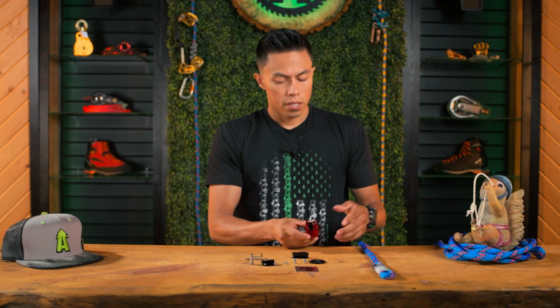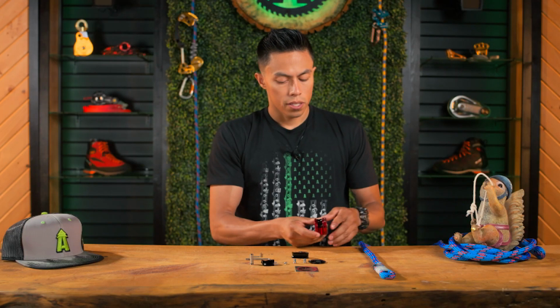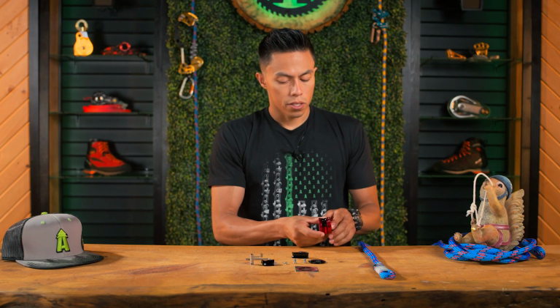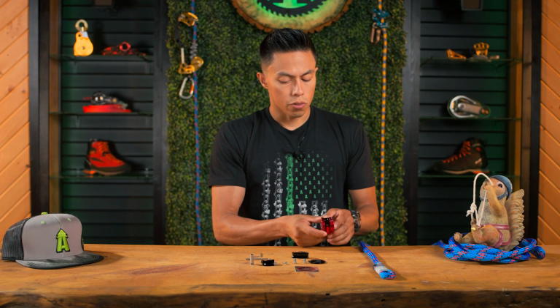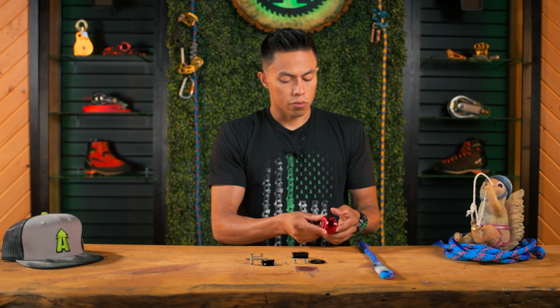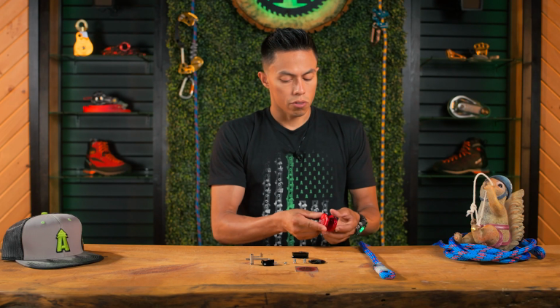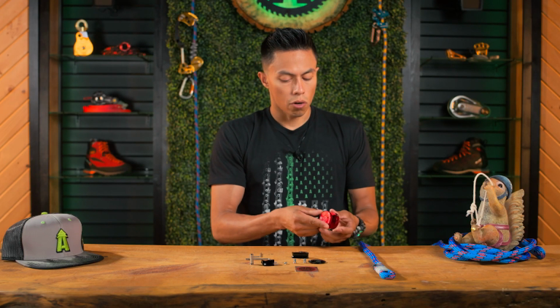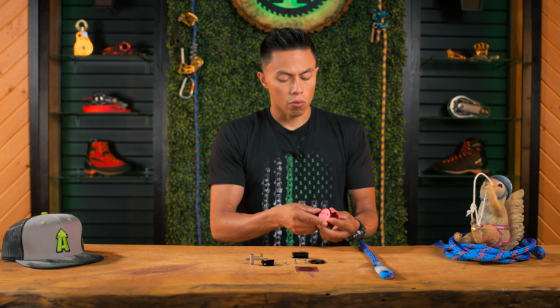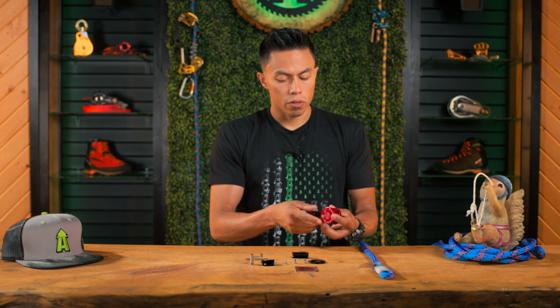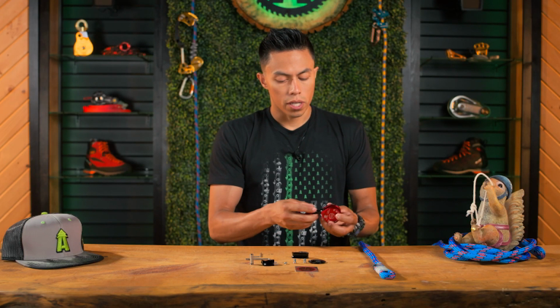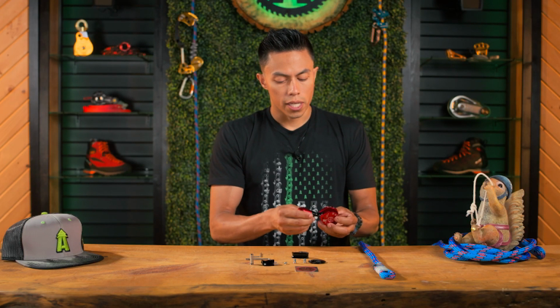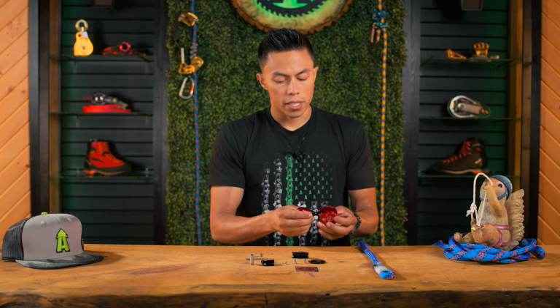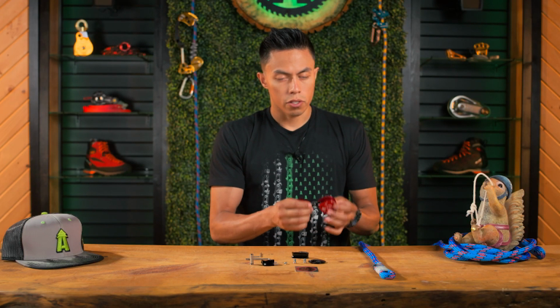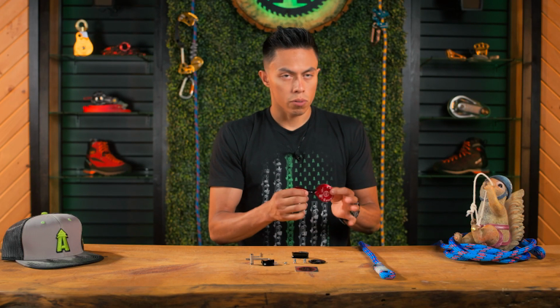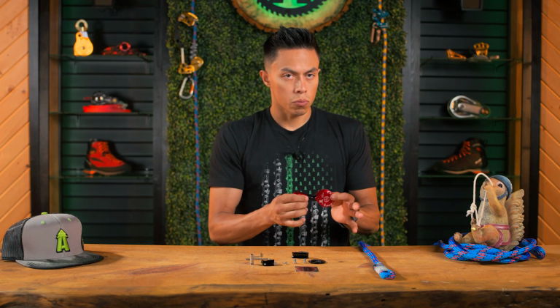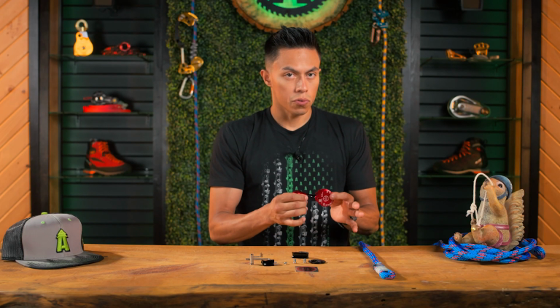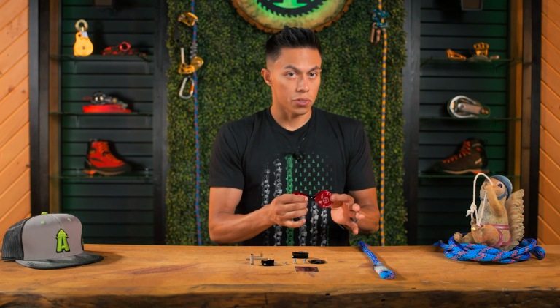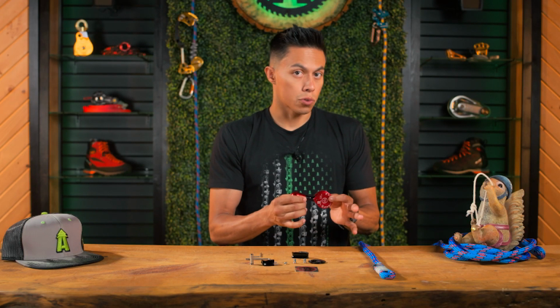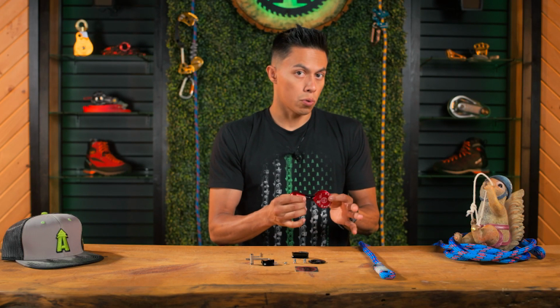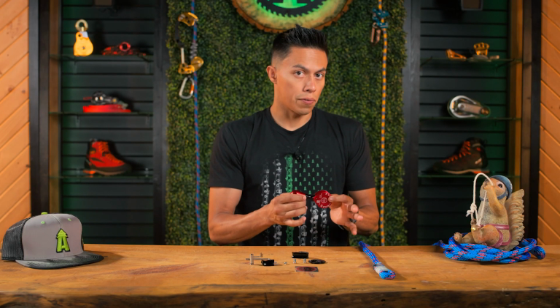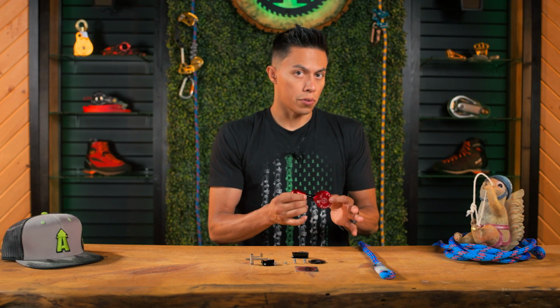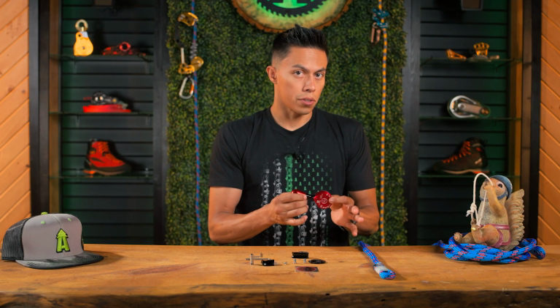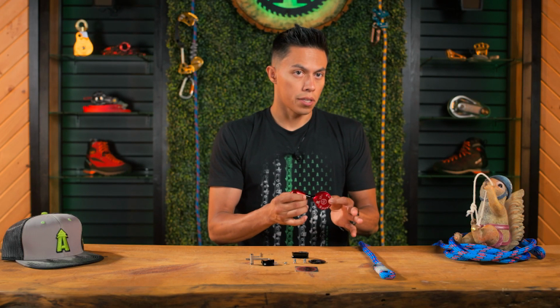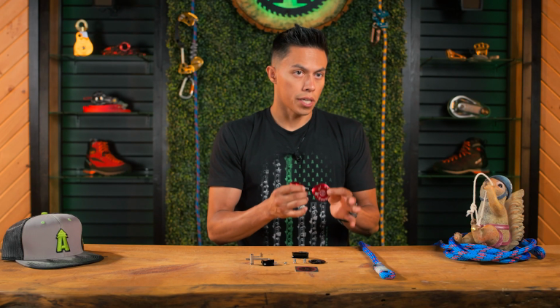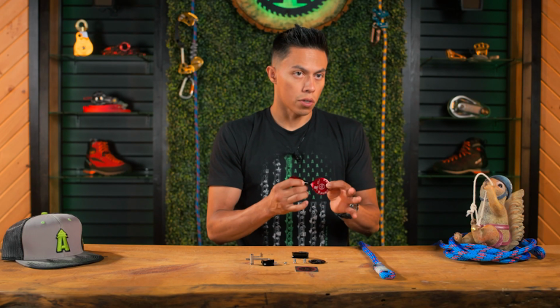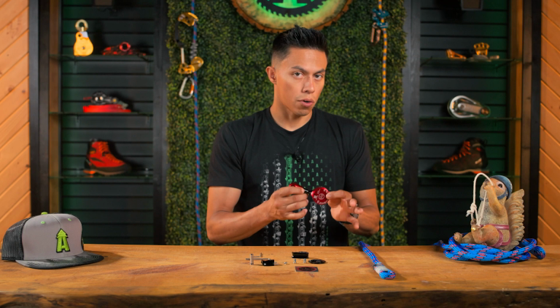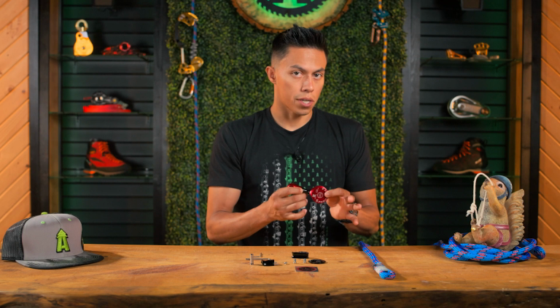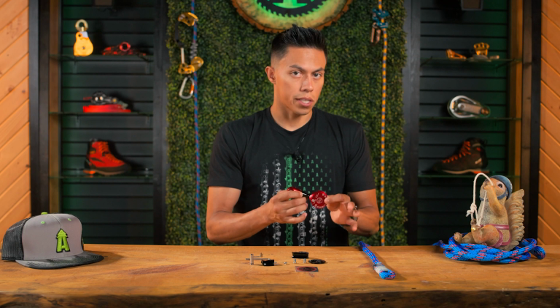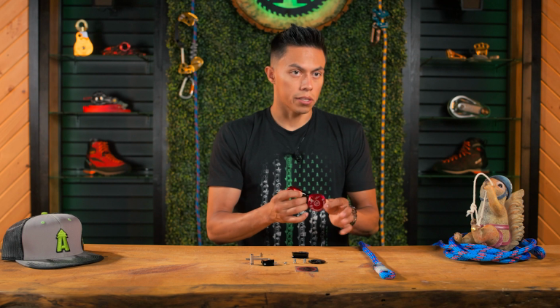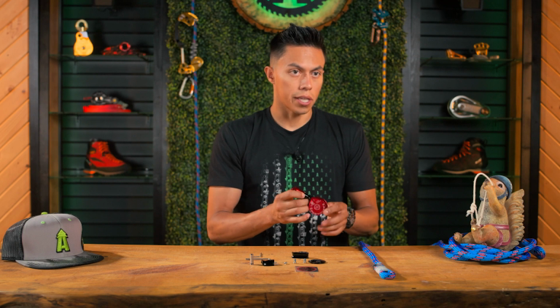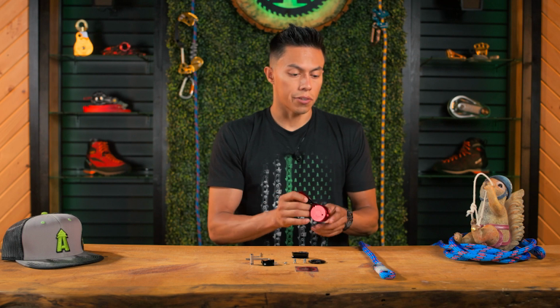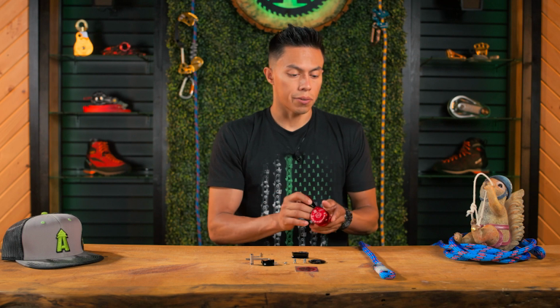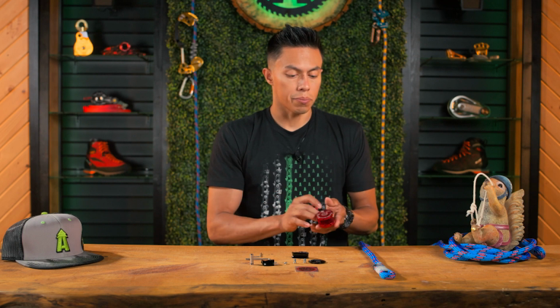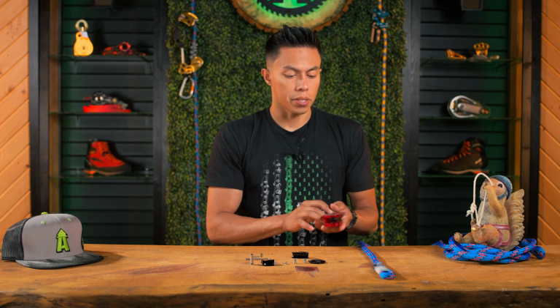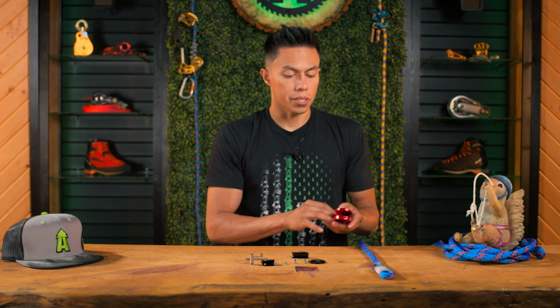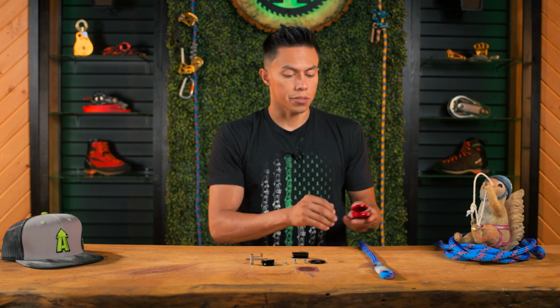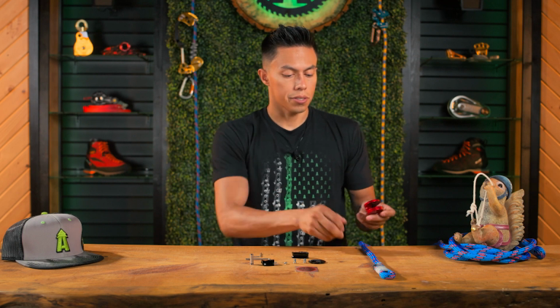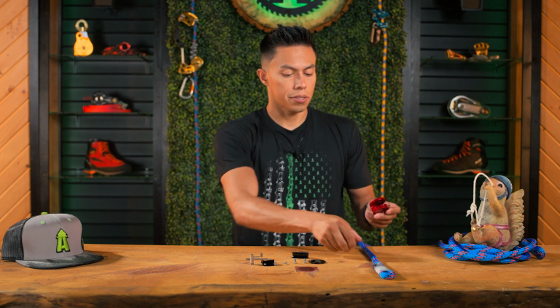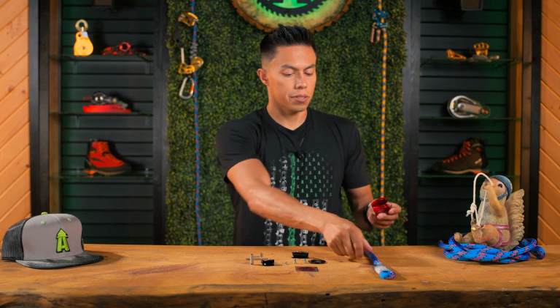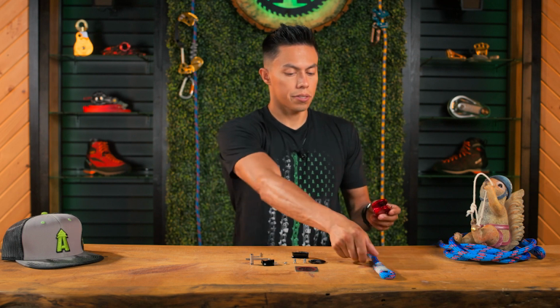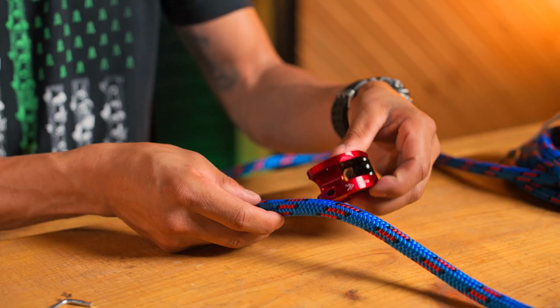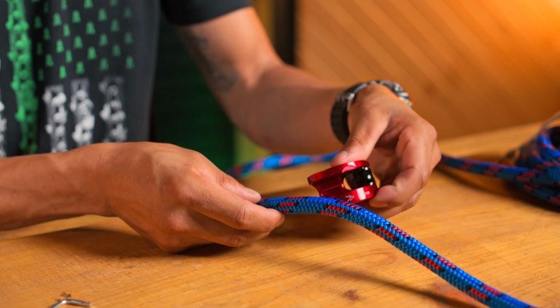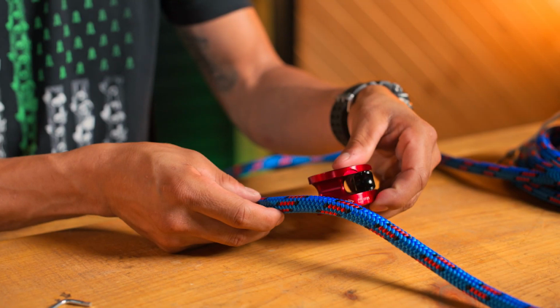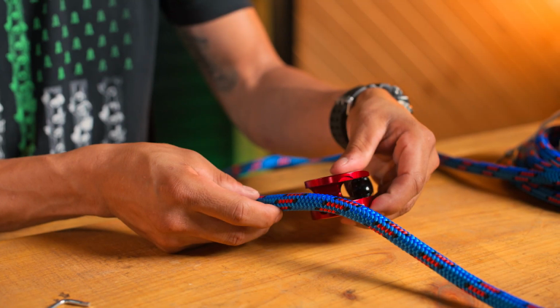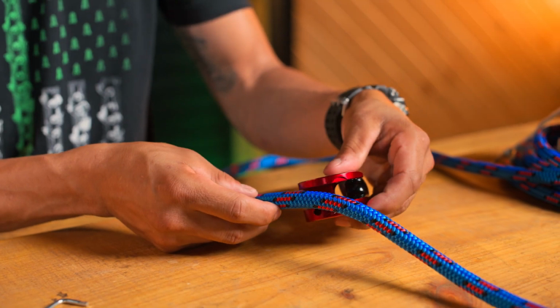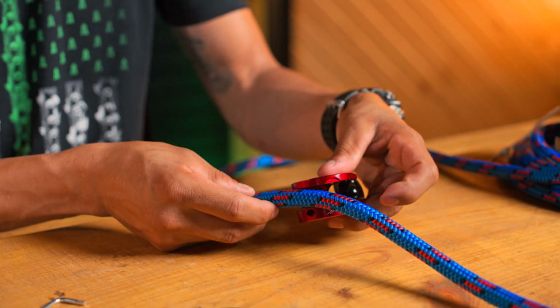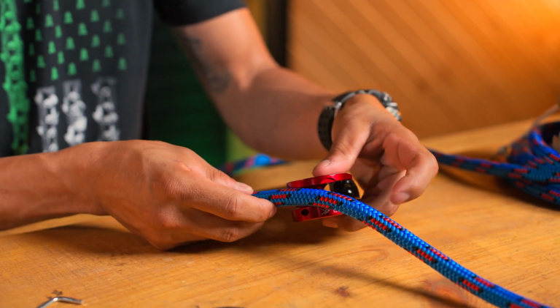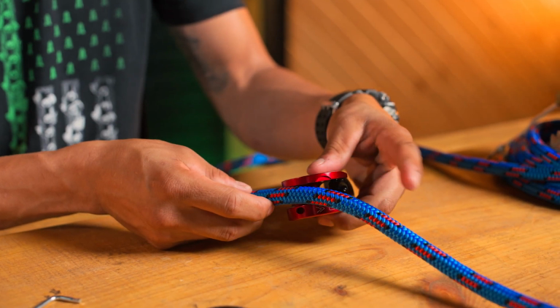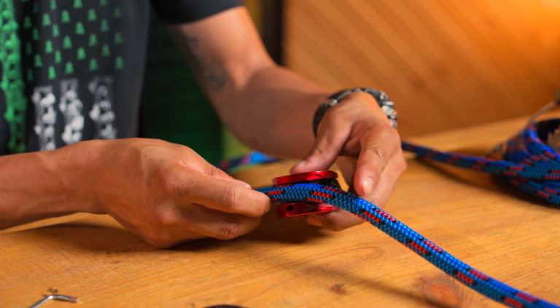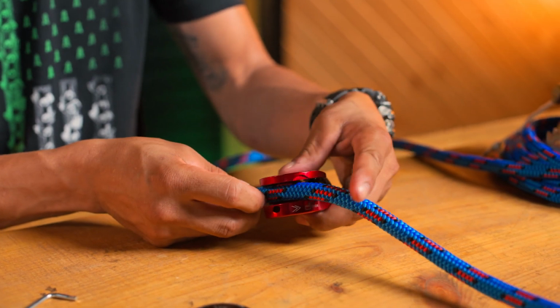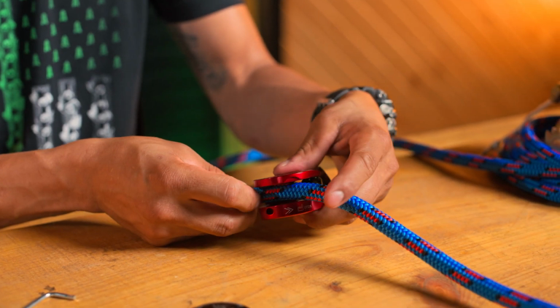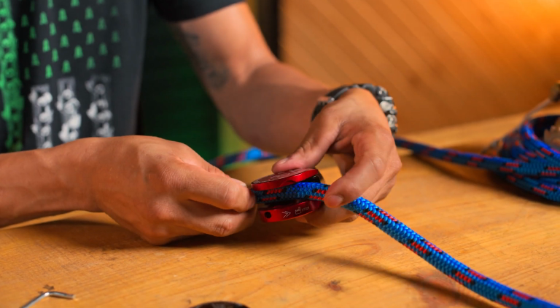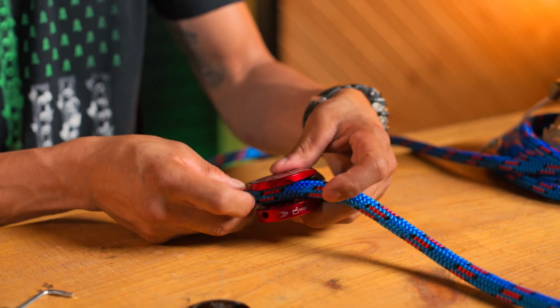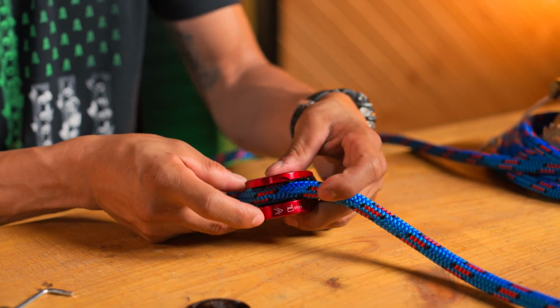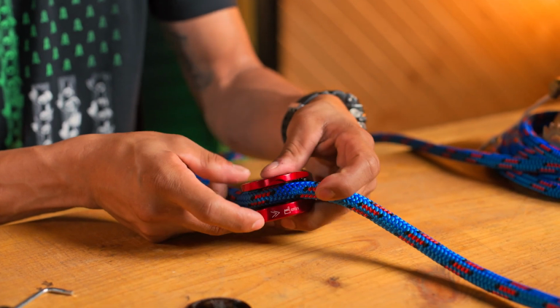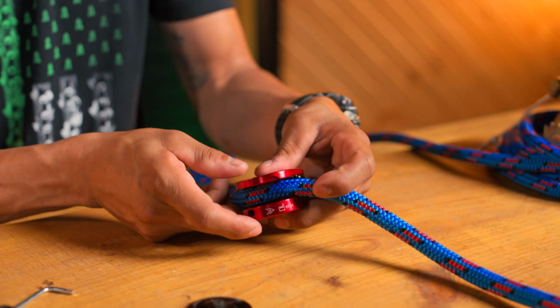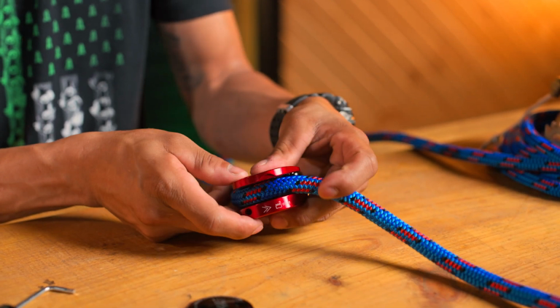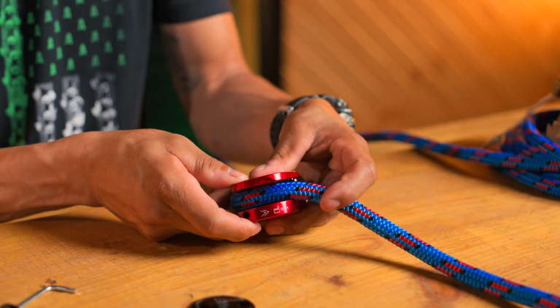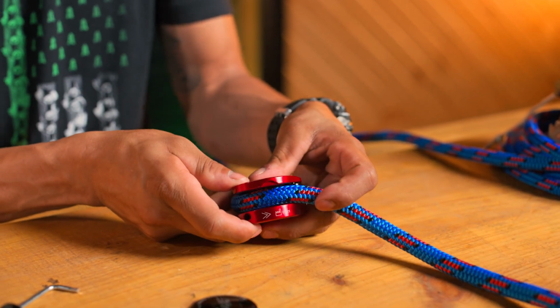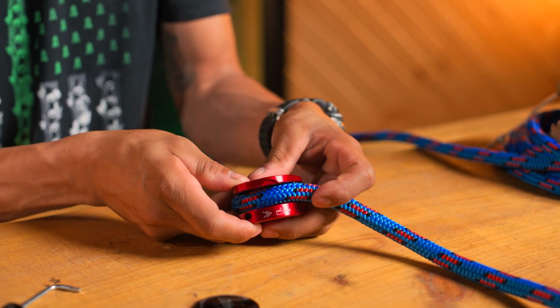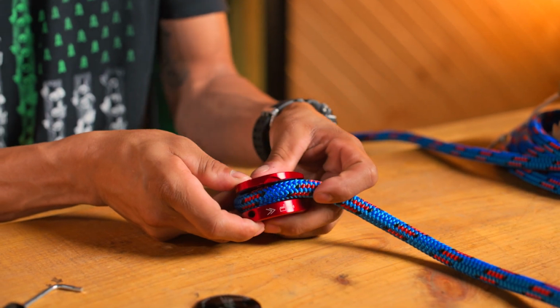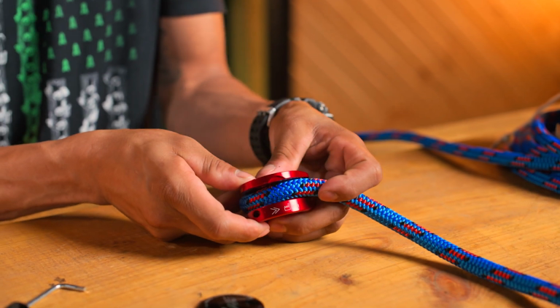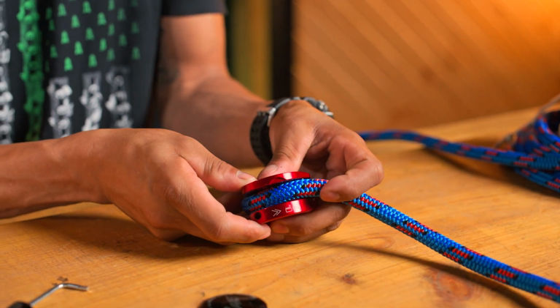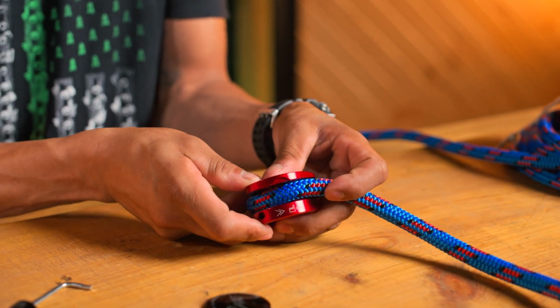You don't need to remove the swivel in order to get the lanyard in place. Take your lanyard and place it inside.